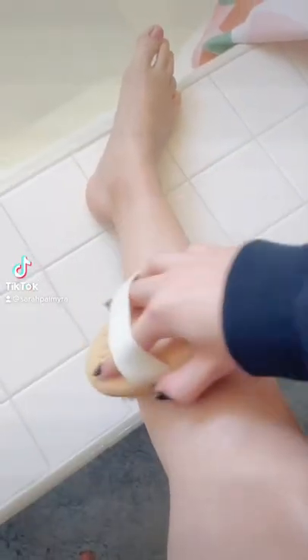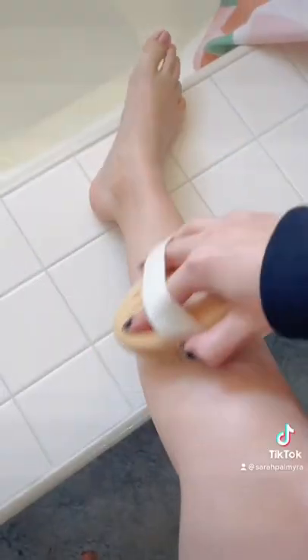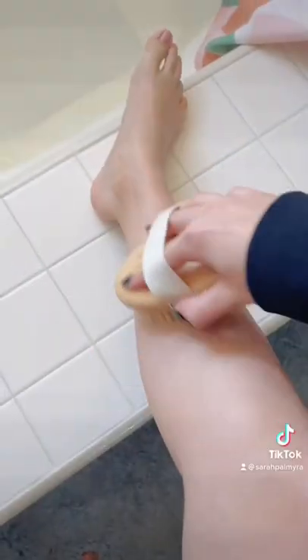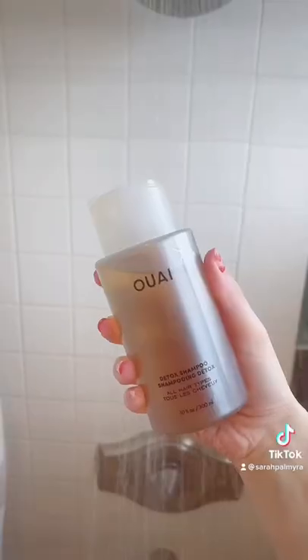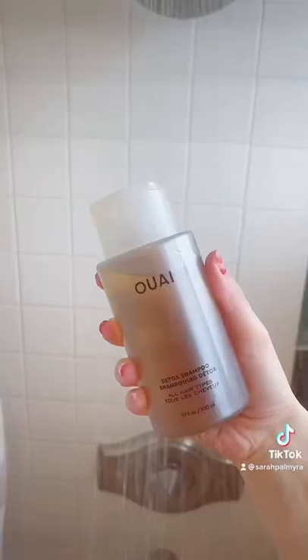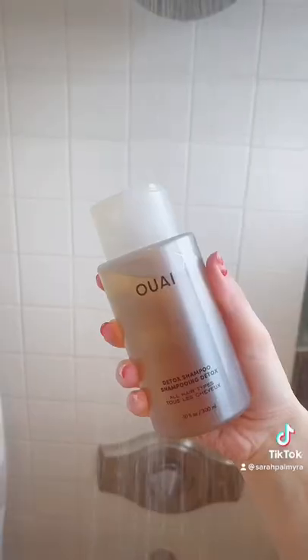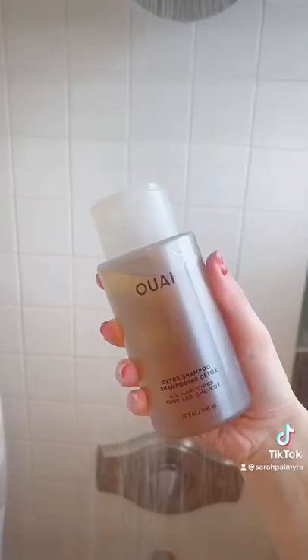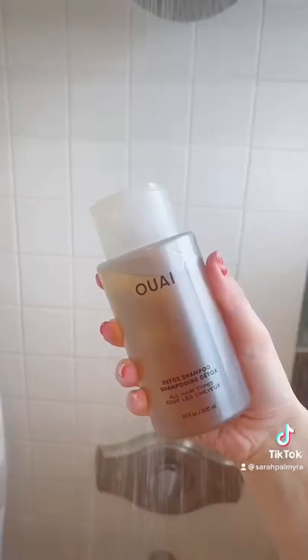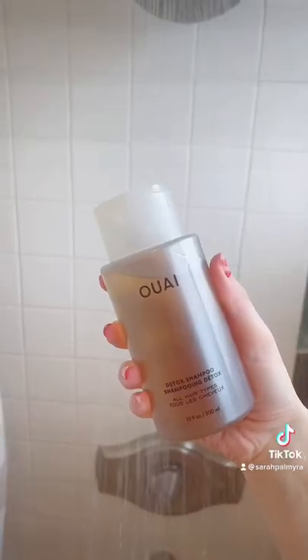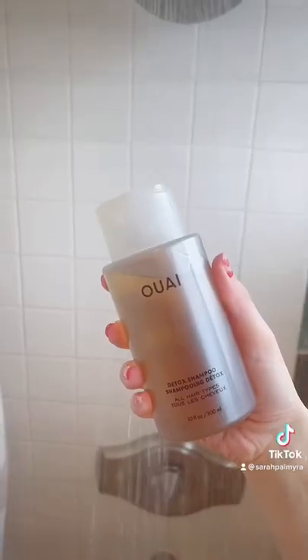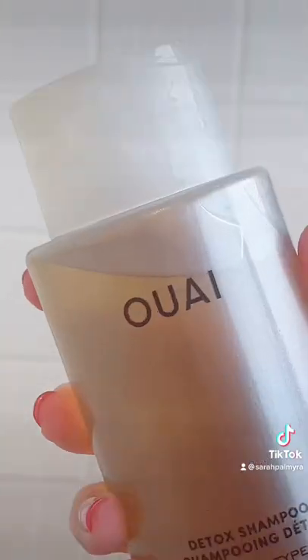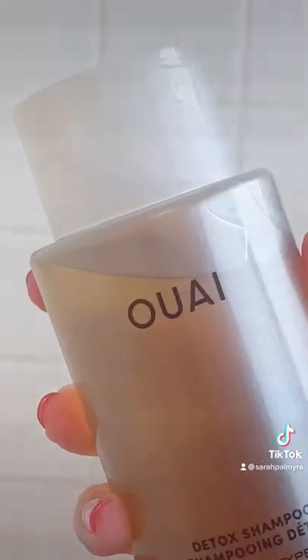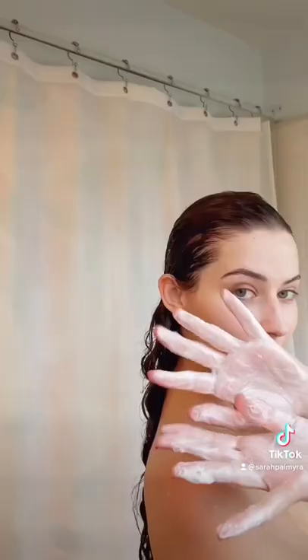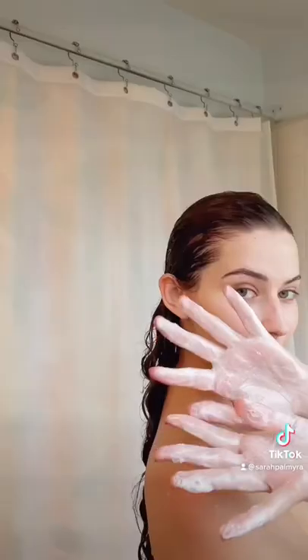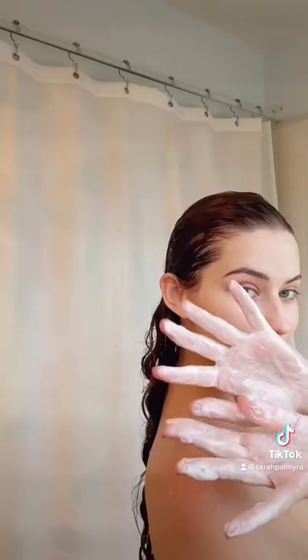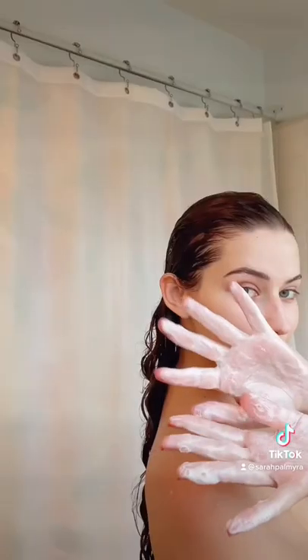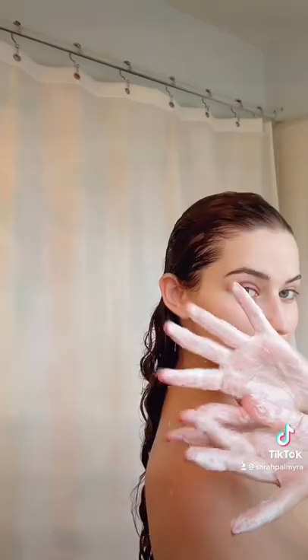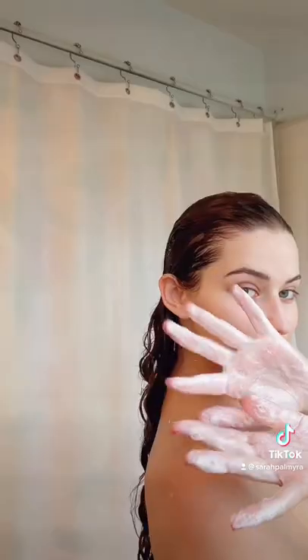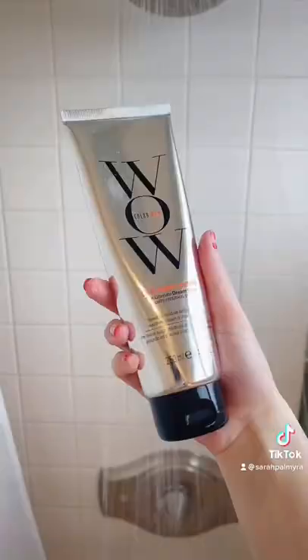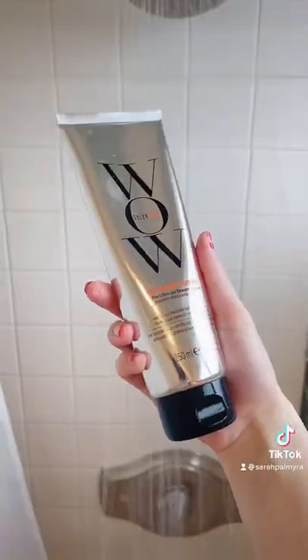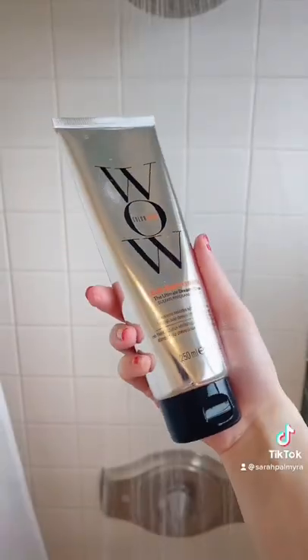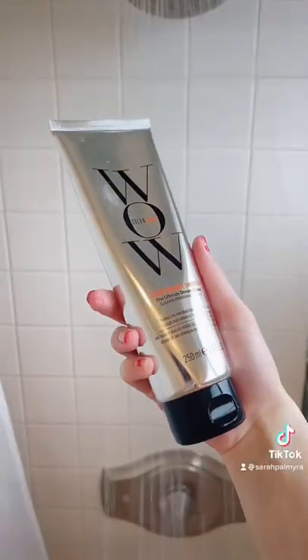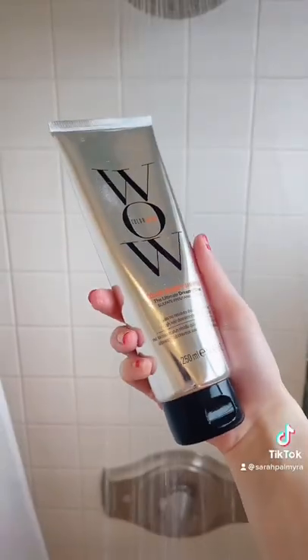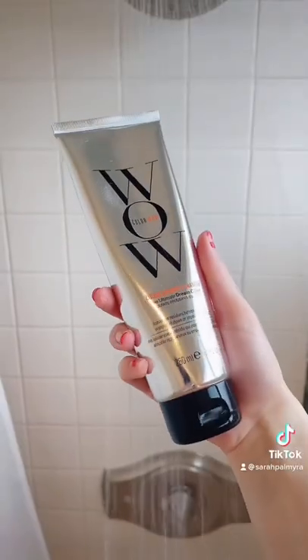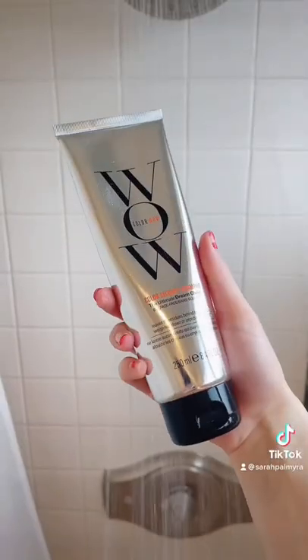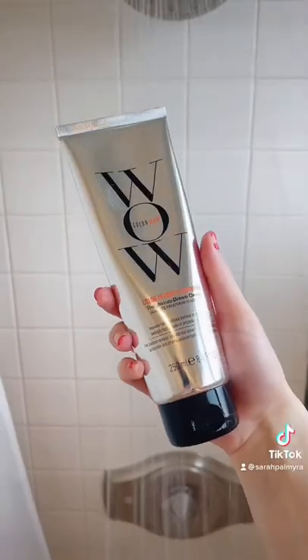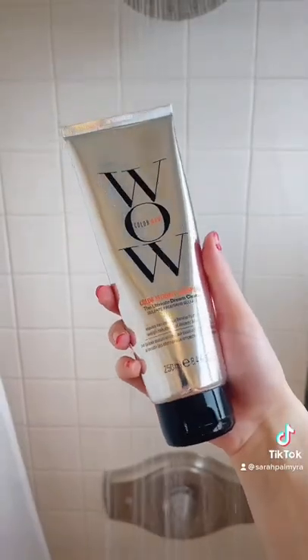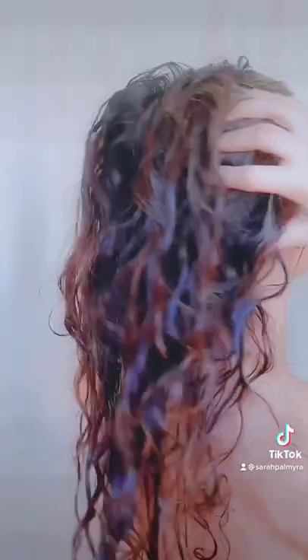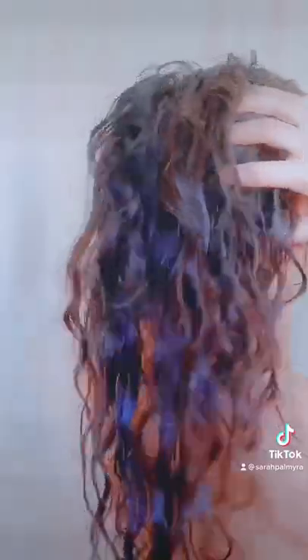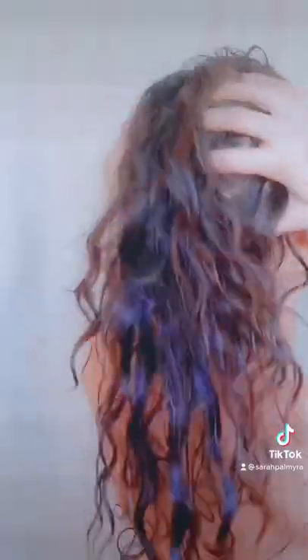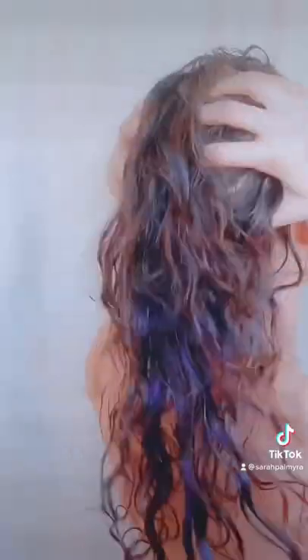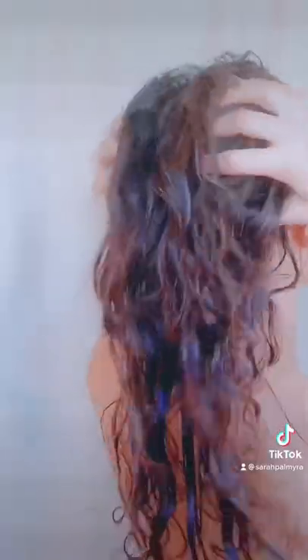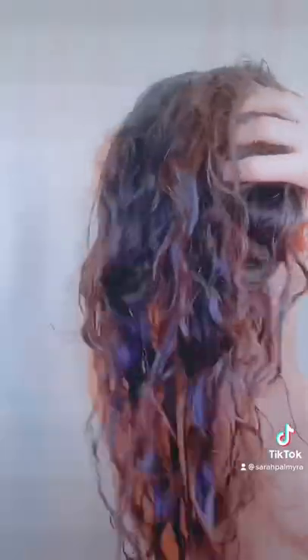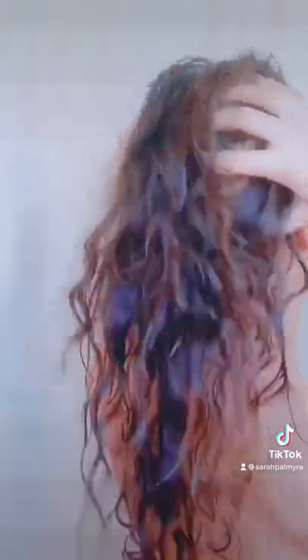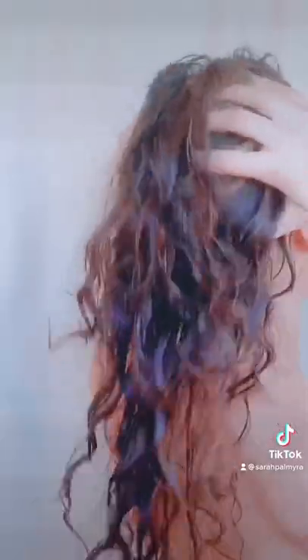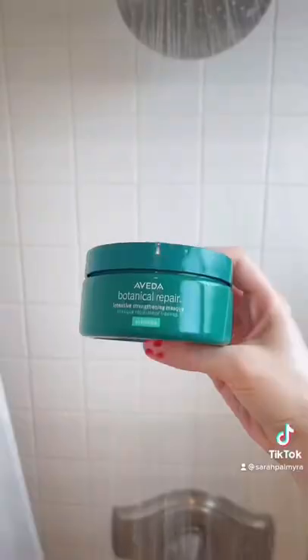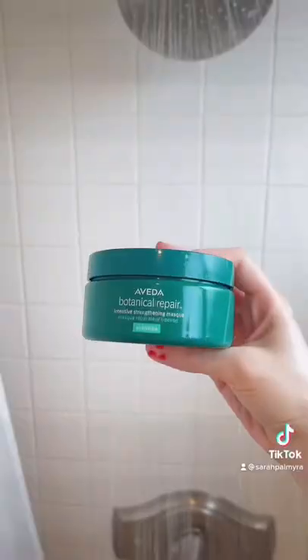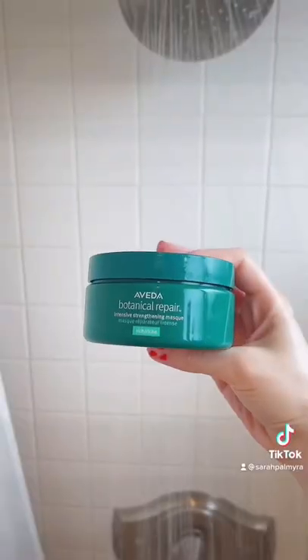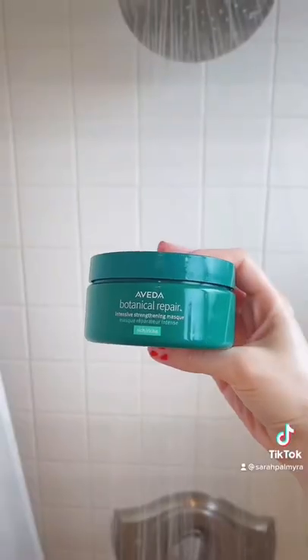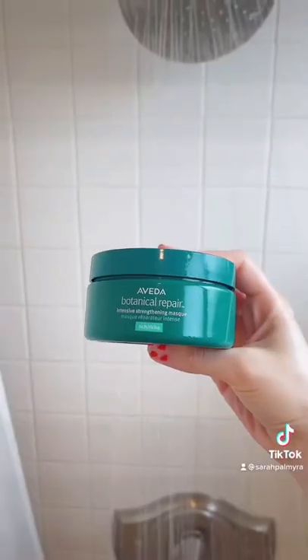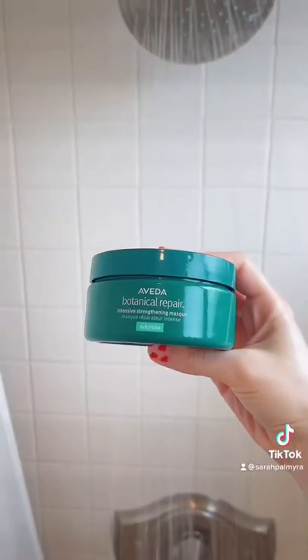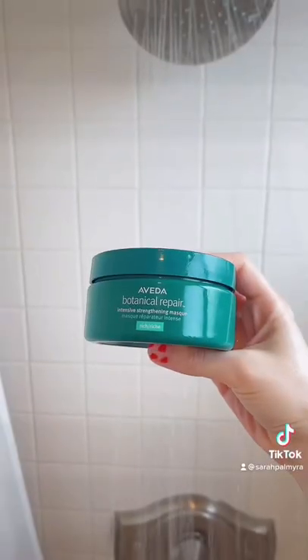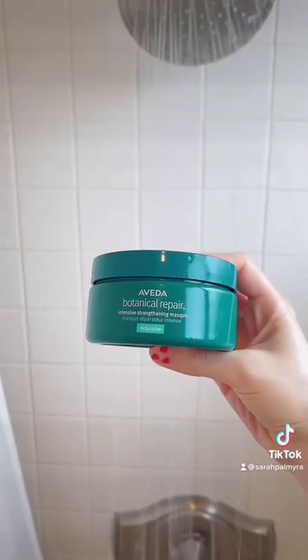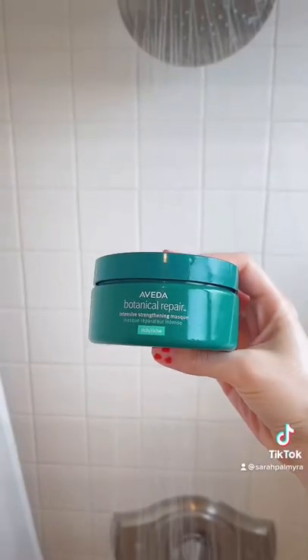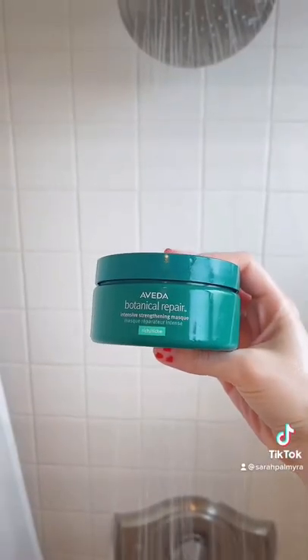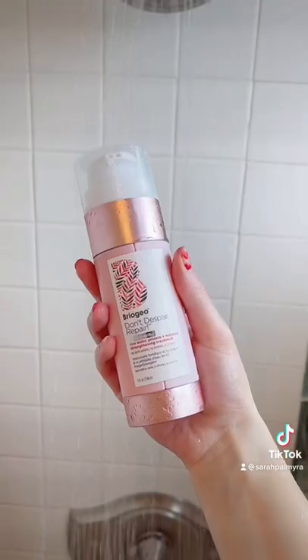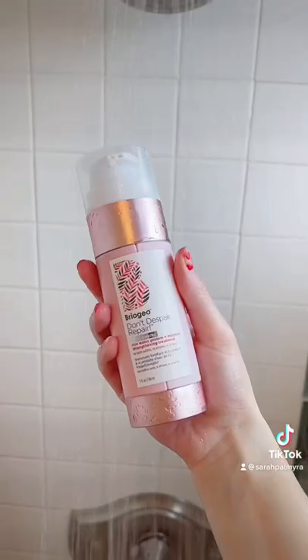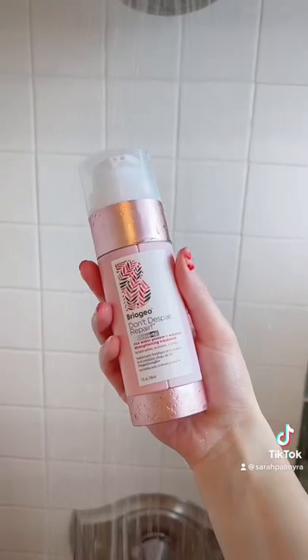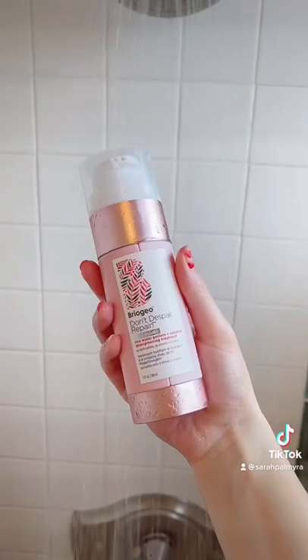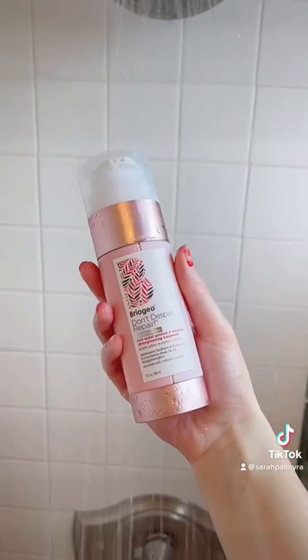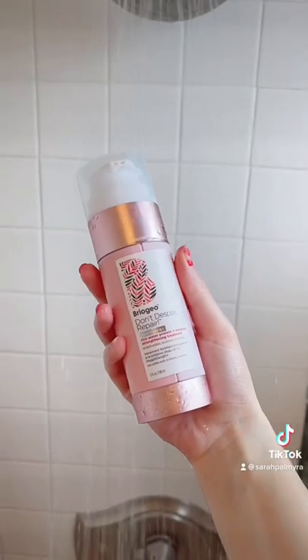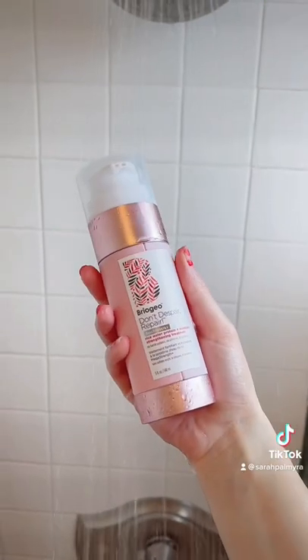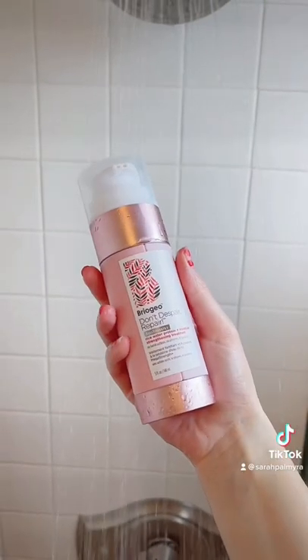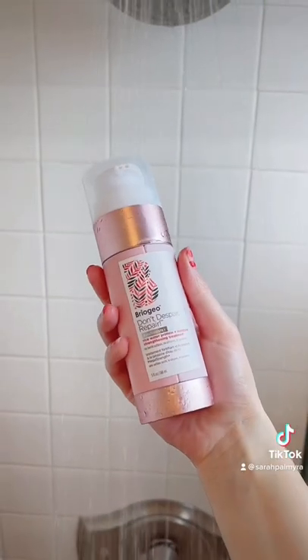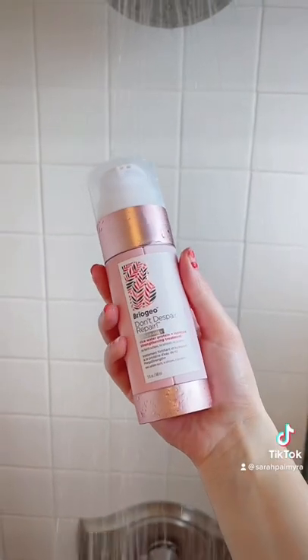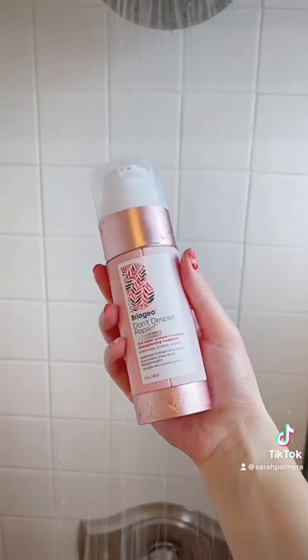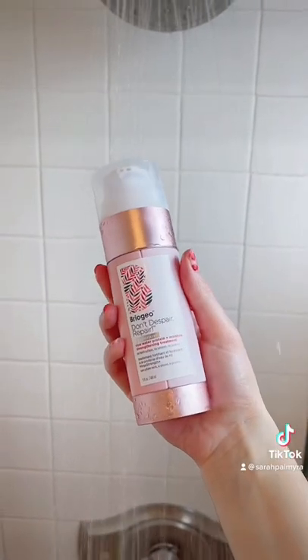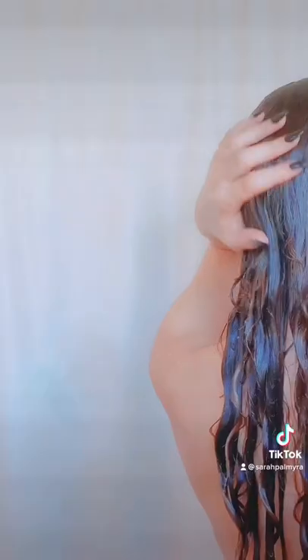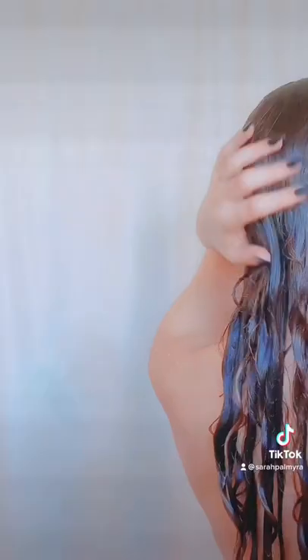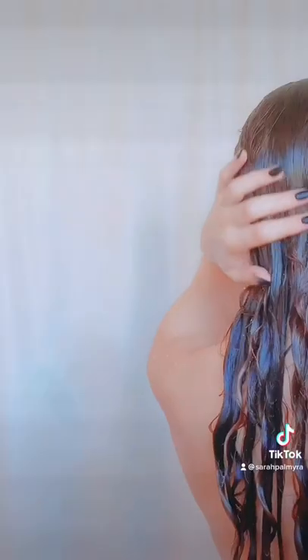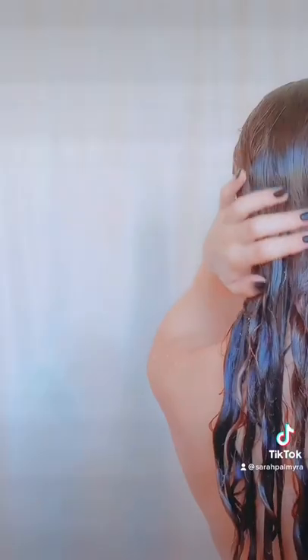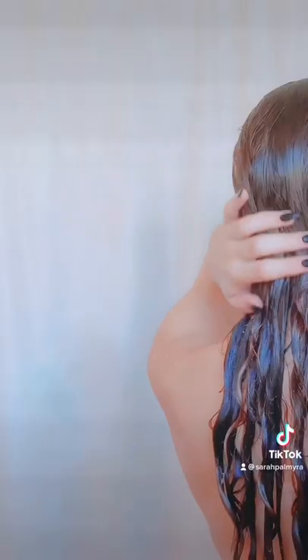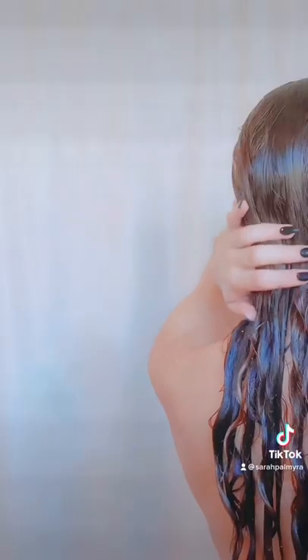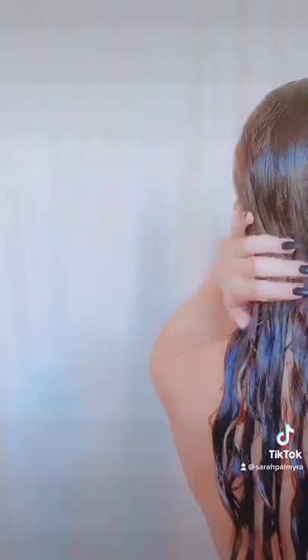I always start with a full body dry brush. Then a clarifying shampoo and a double shampoo before treatments is a must. This new one by Briogeo makes my hair feel like silk.